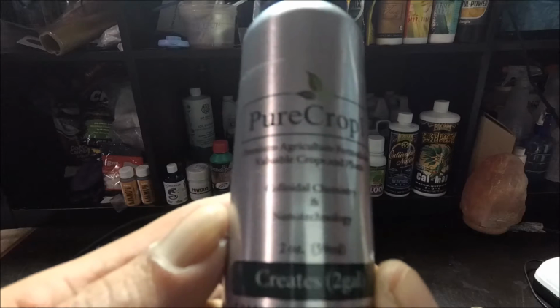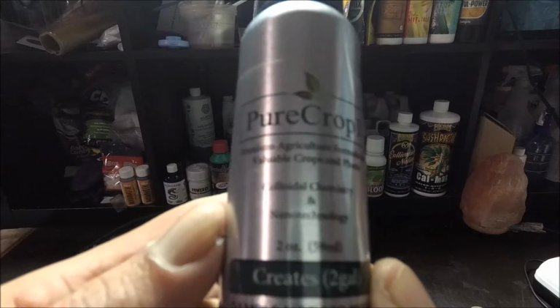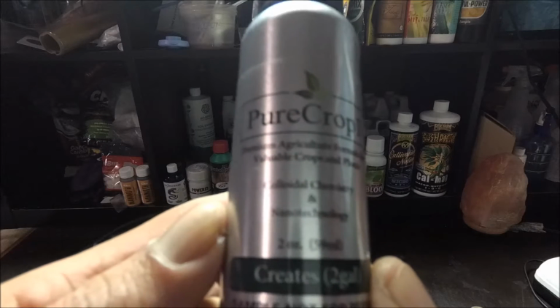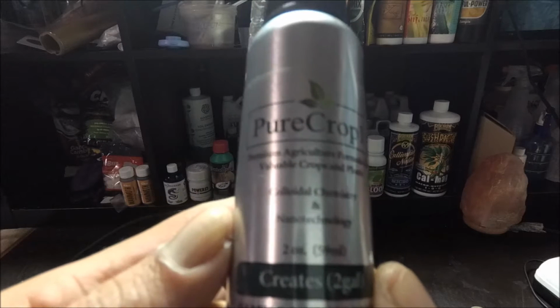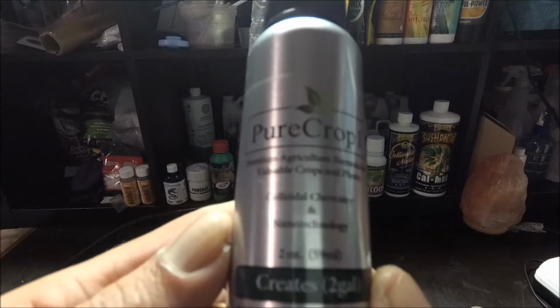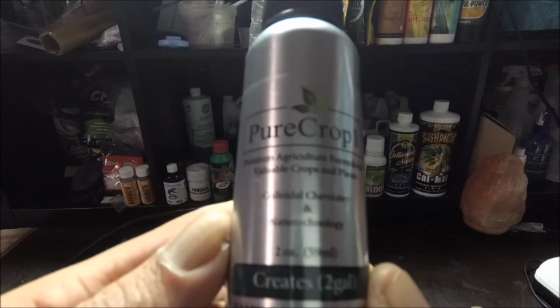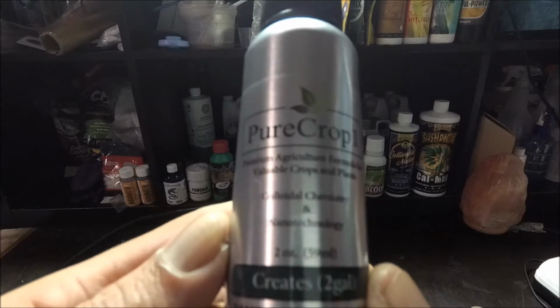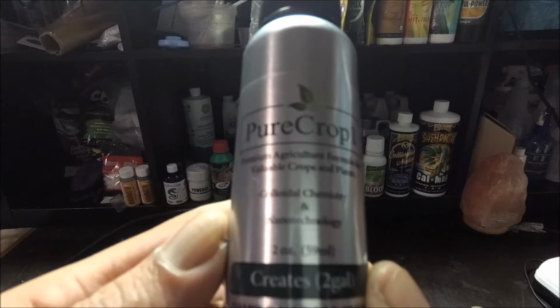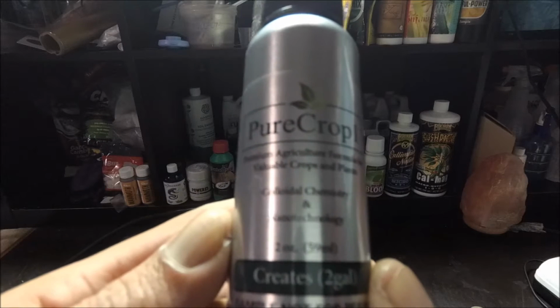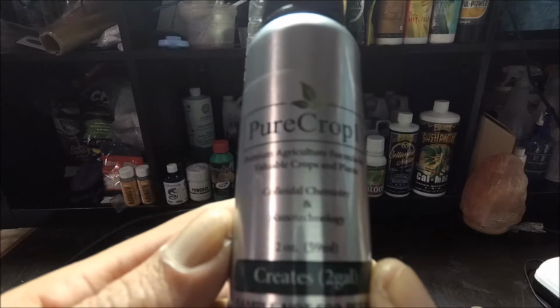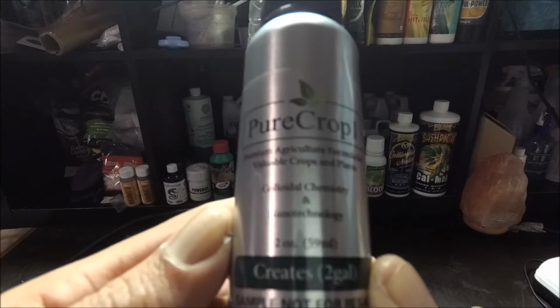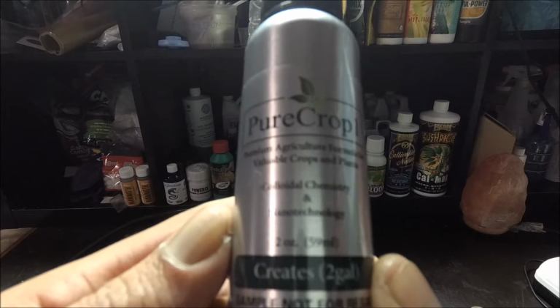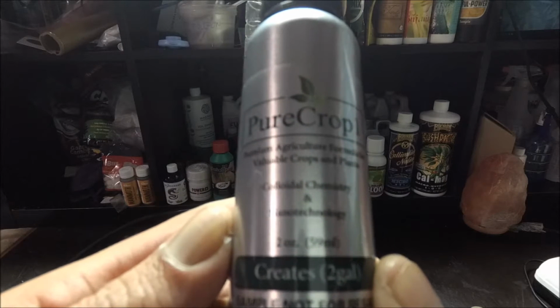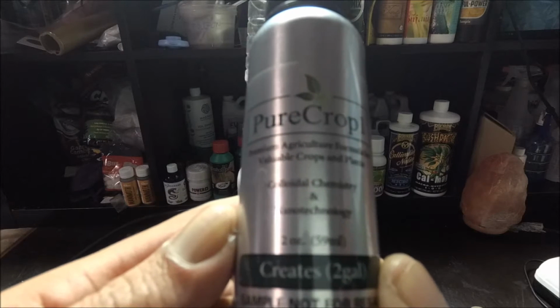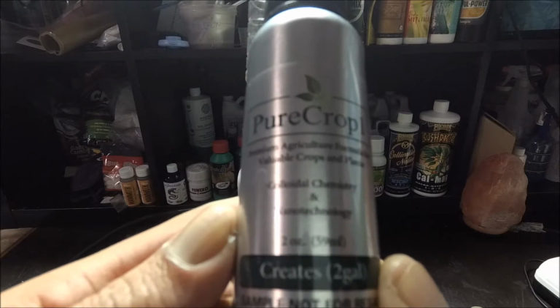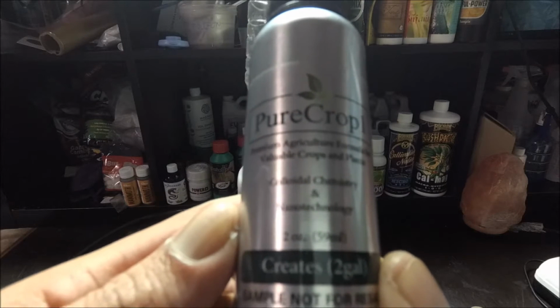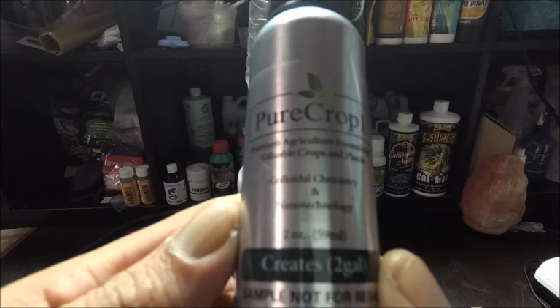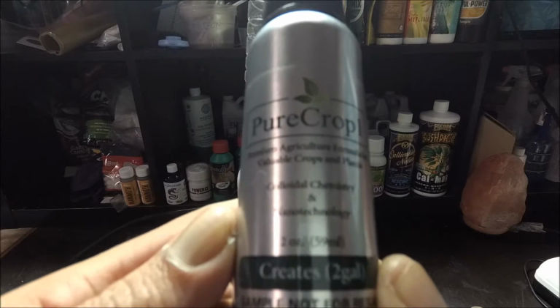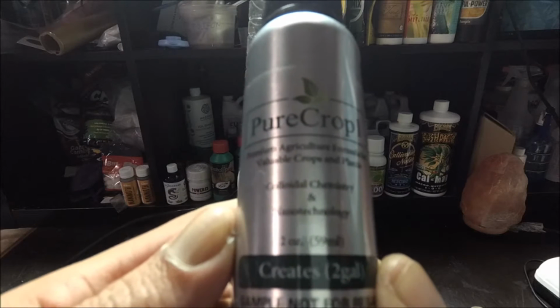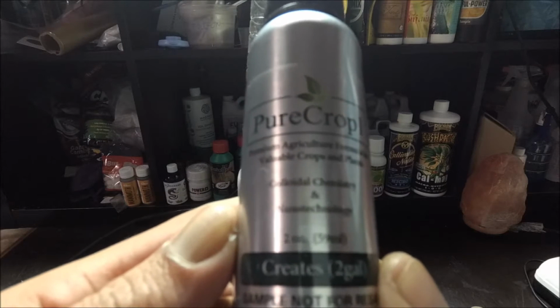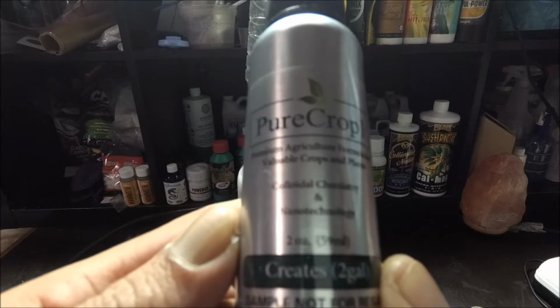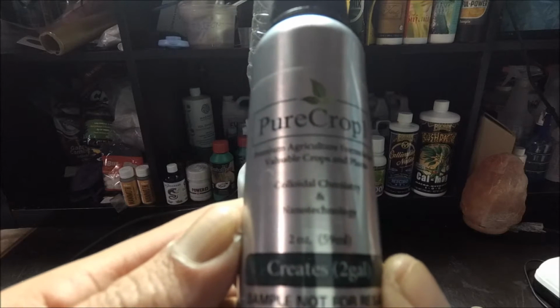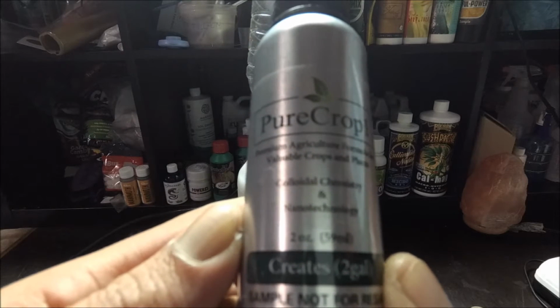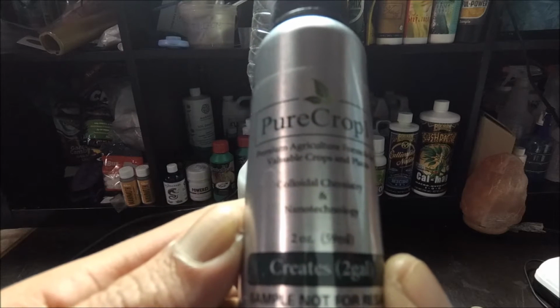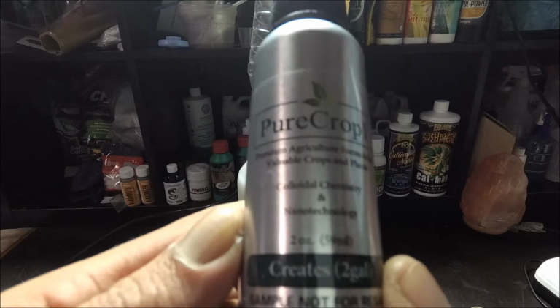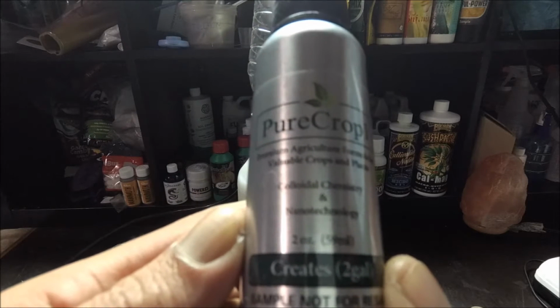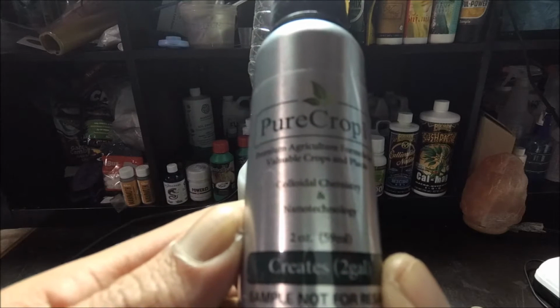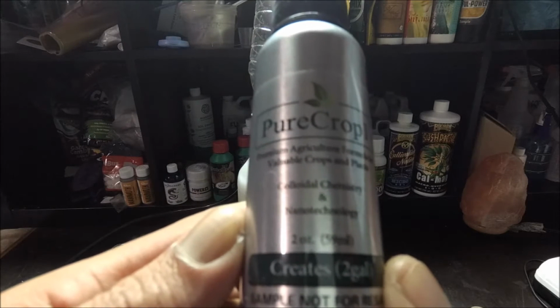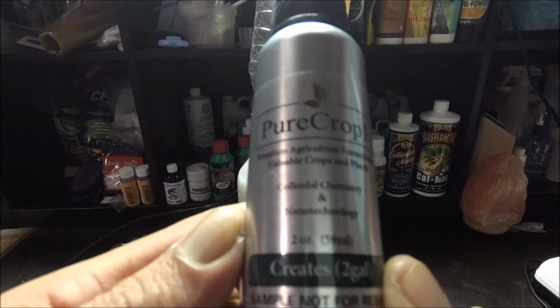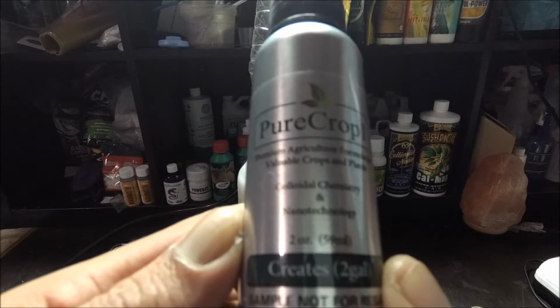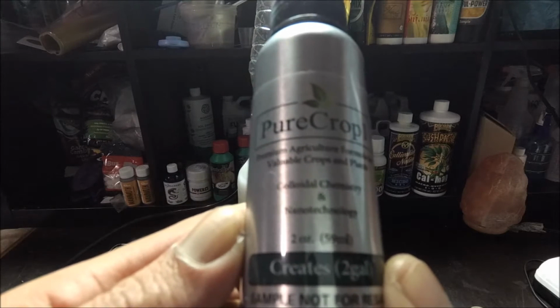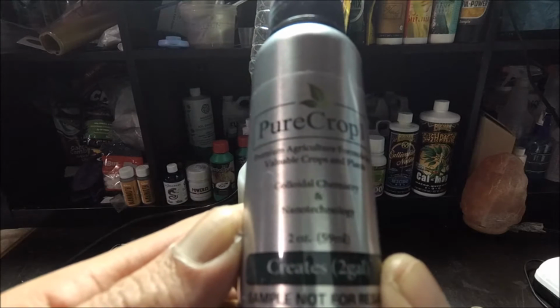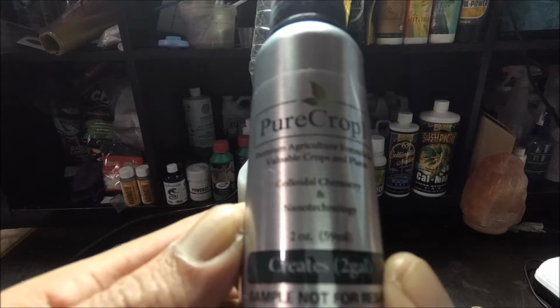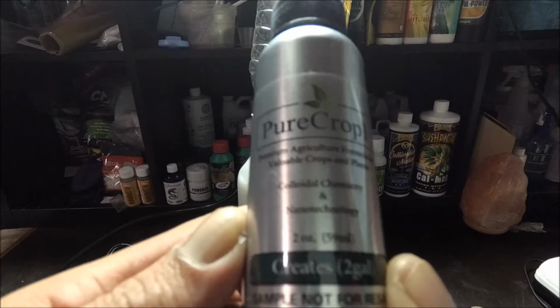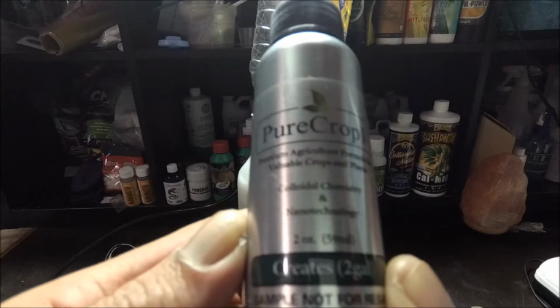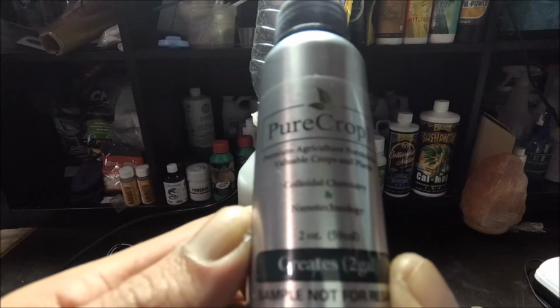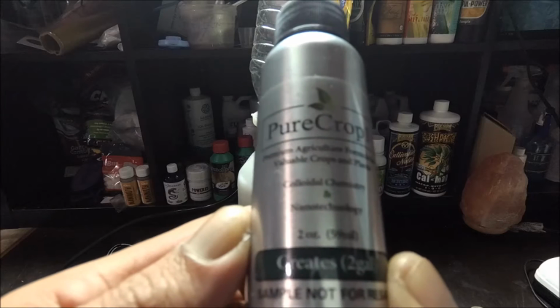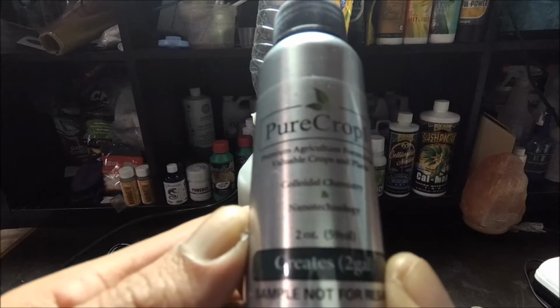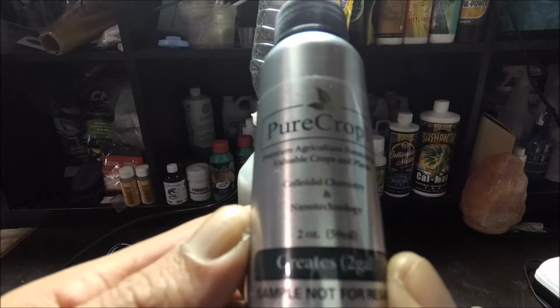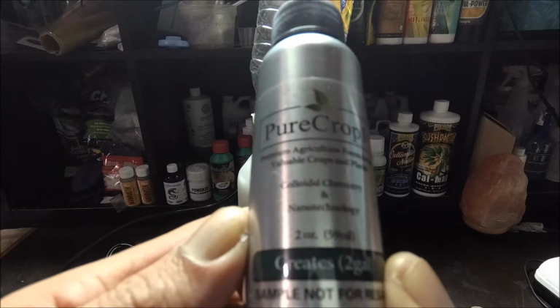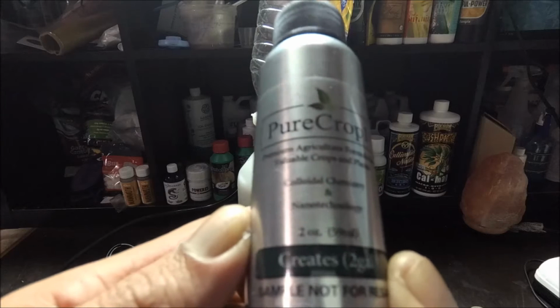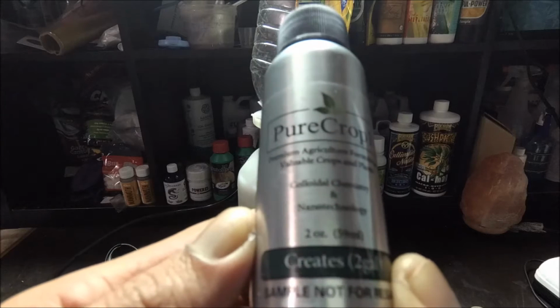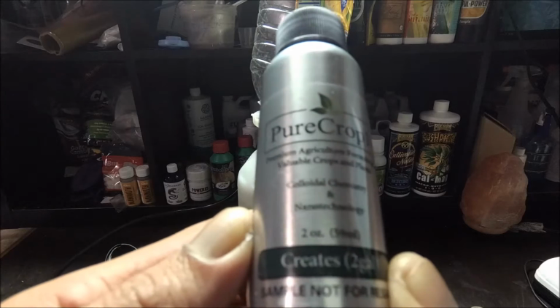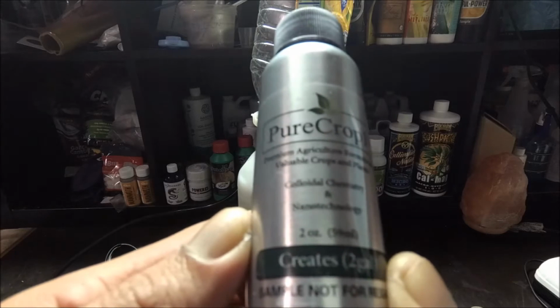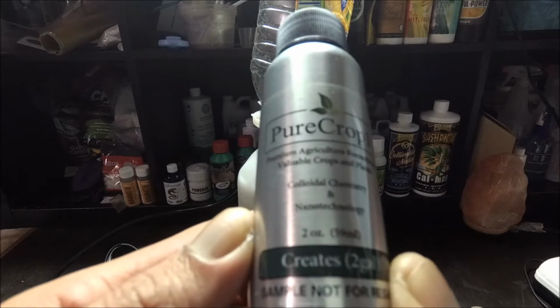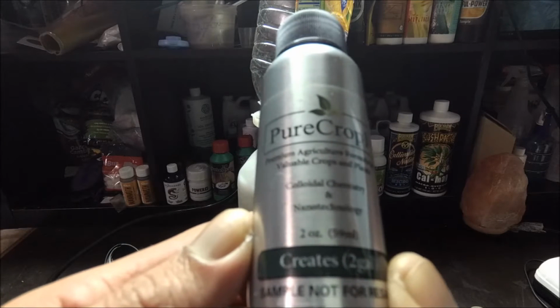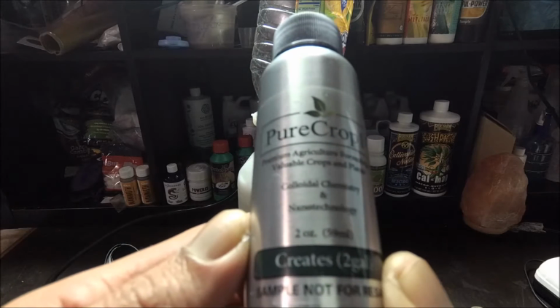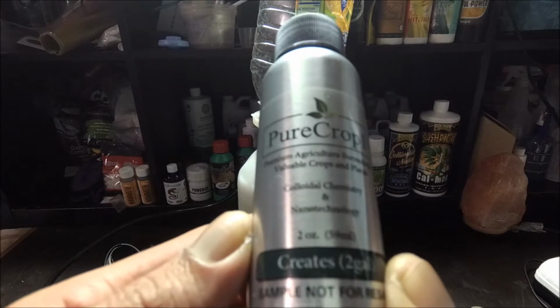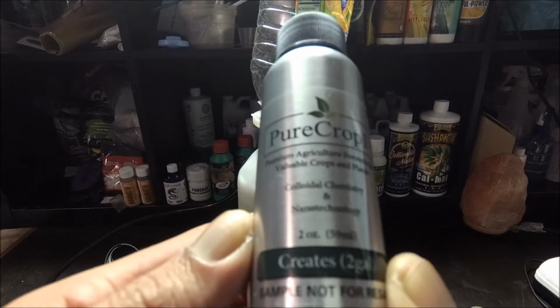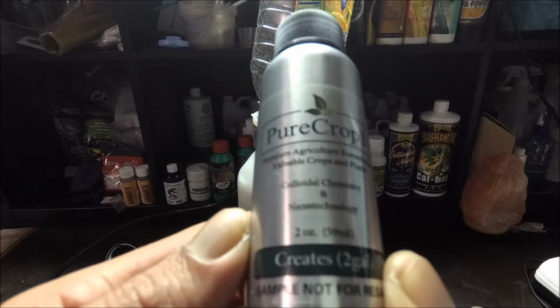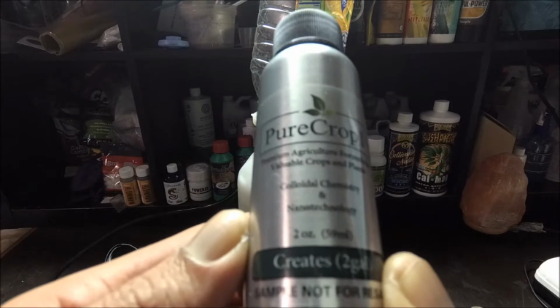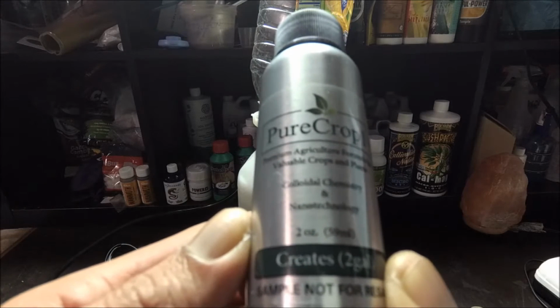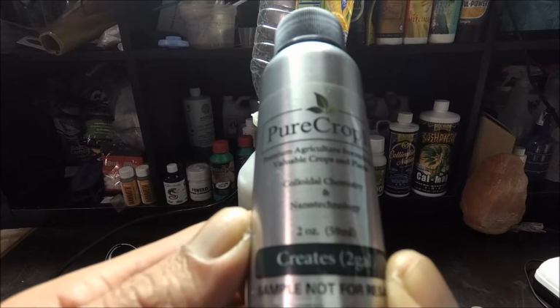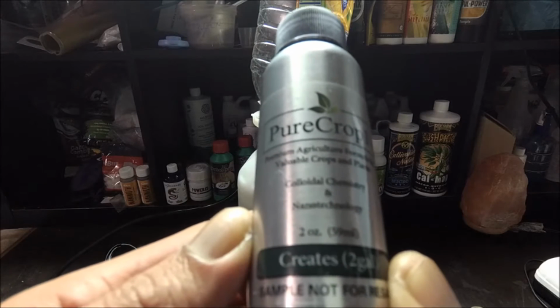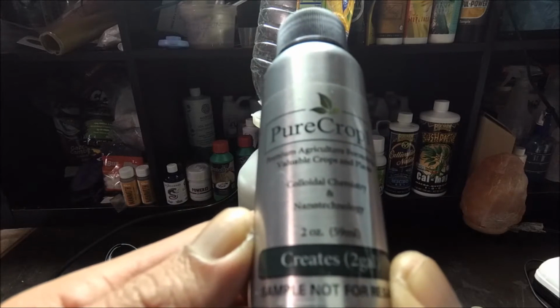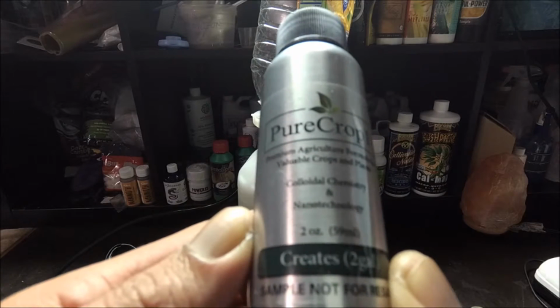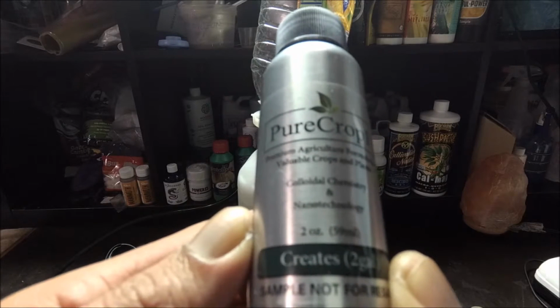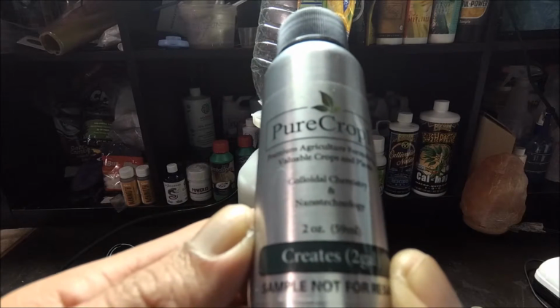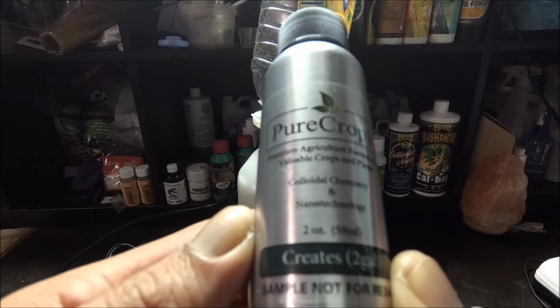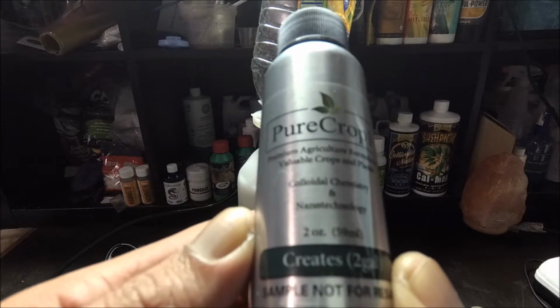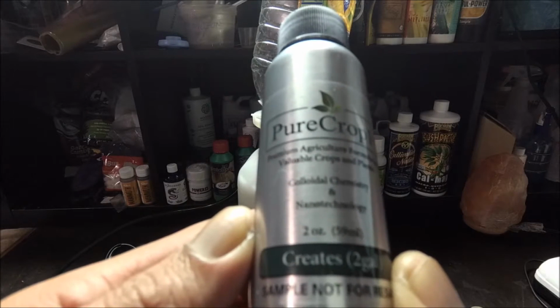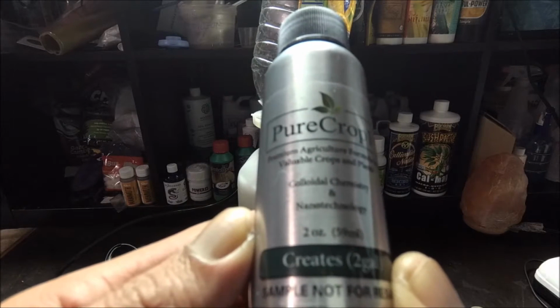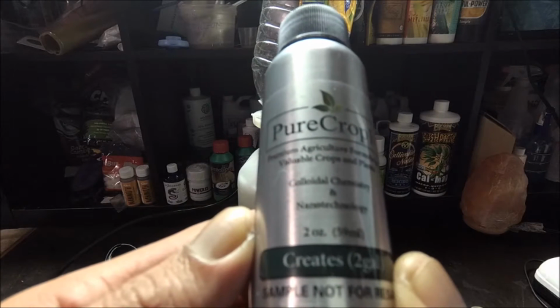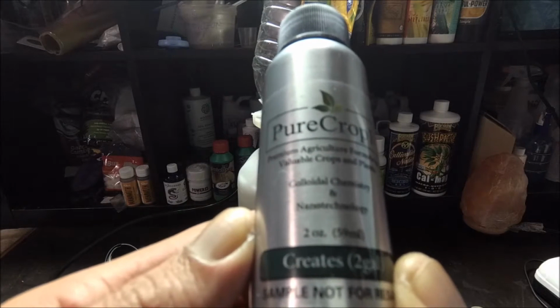Premium agriculture formula for valuable crops and plants — colloidal chemistry and nanotechnology.